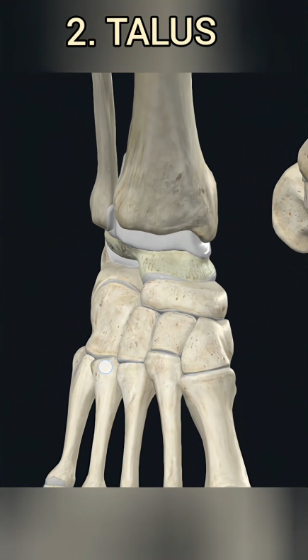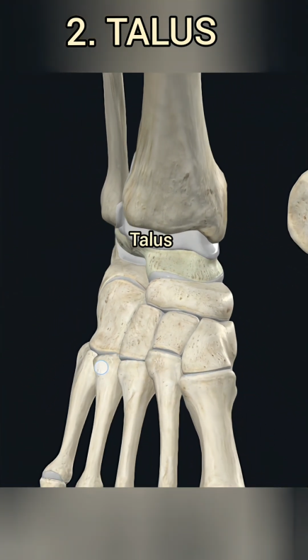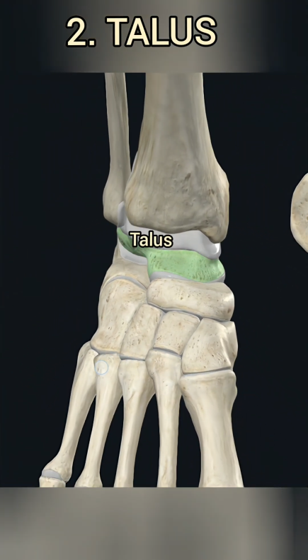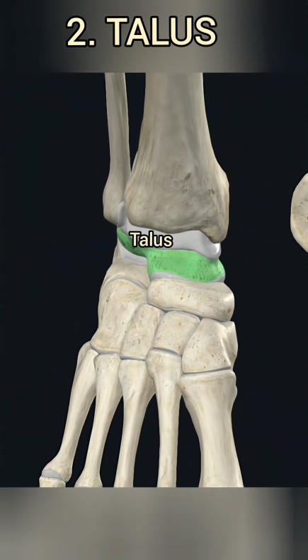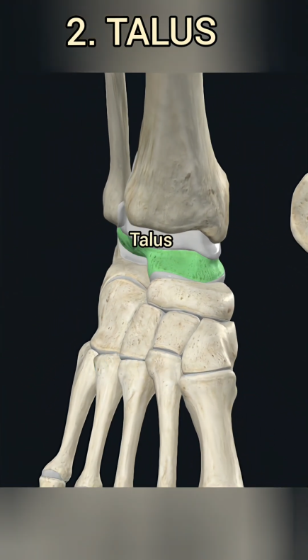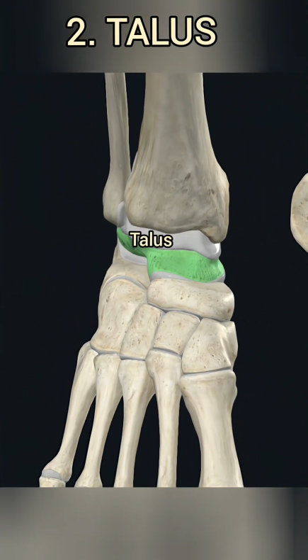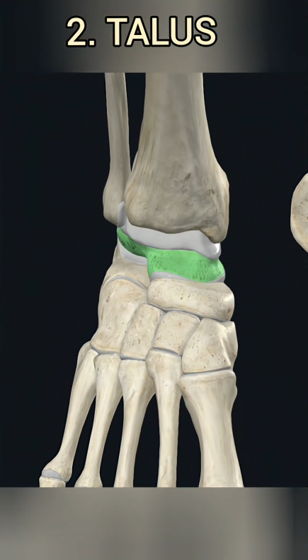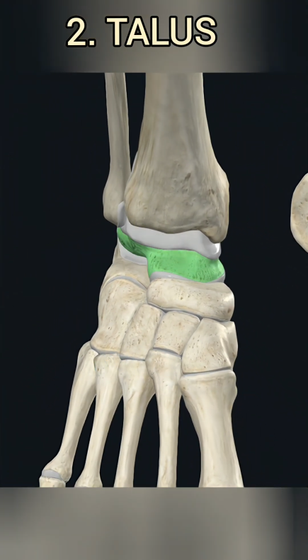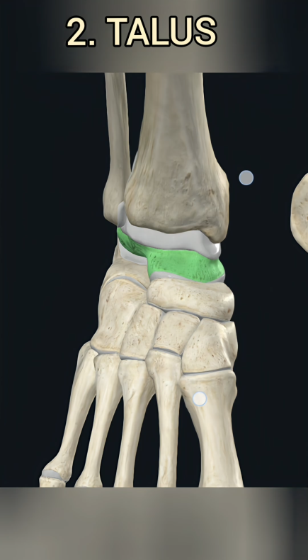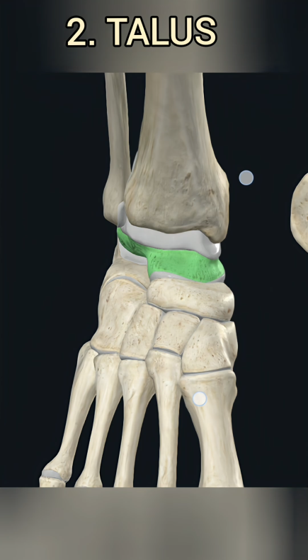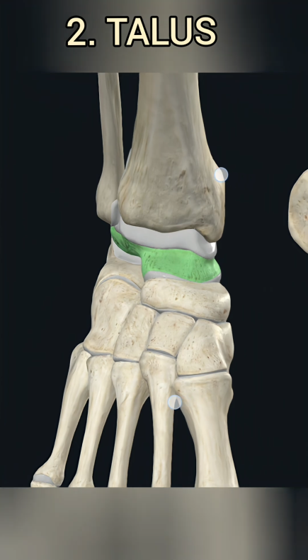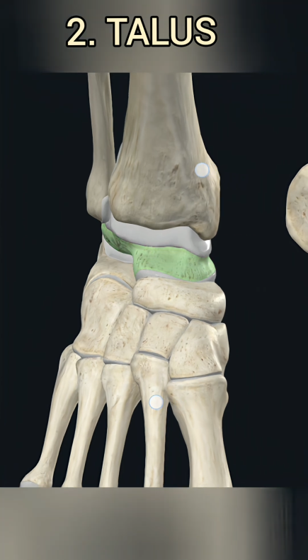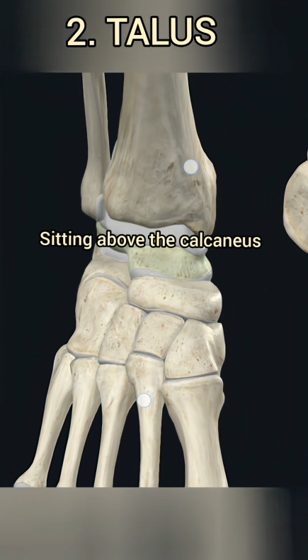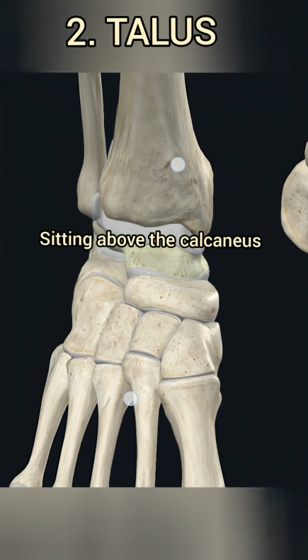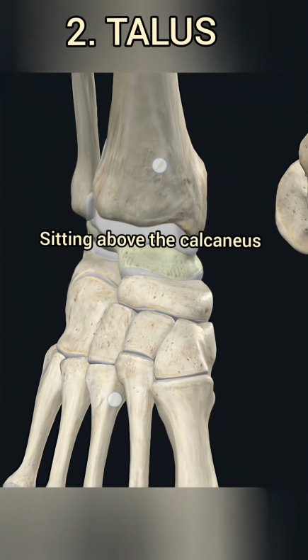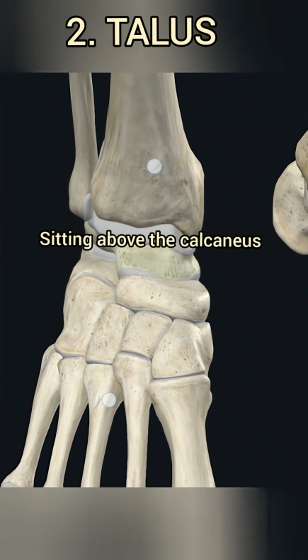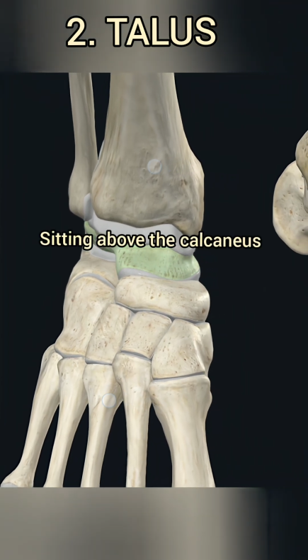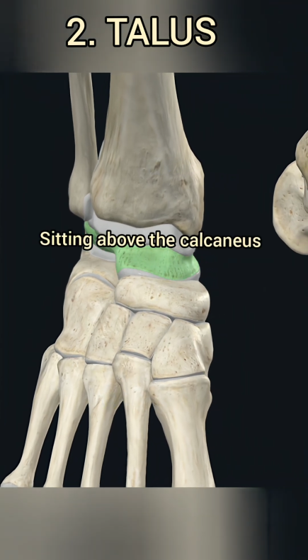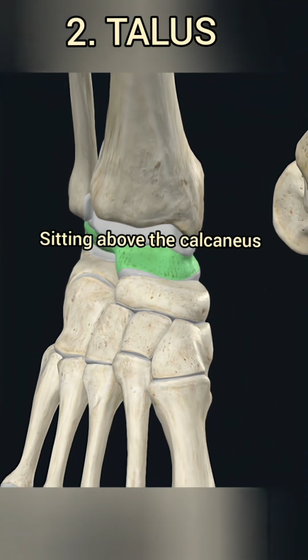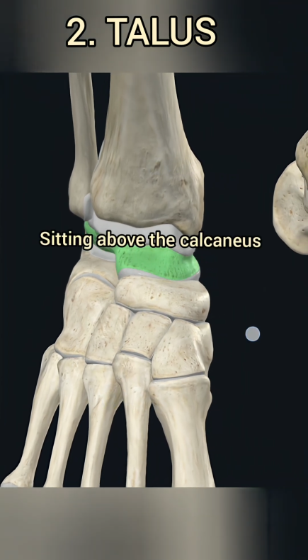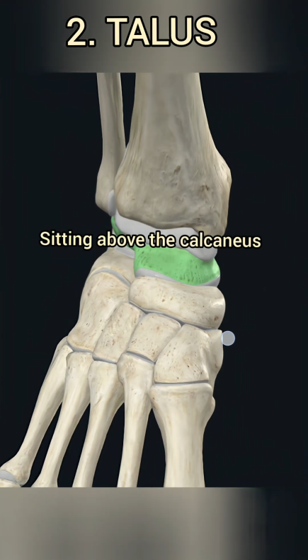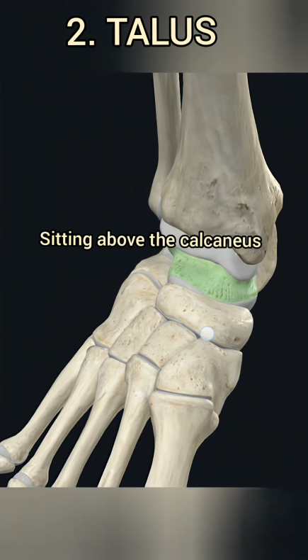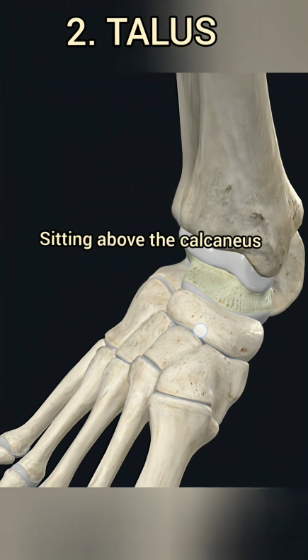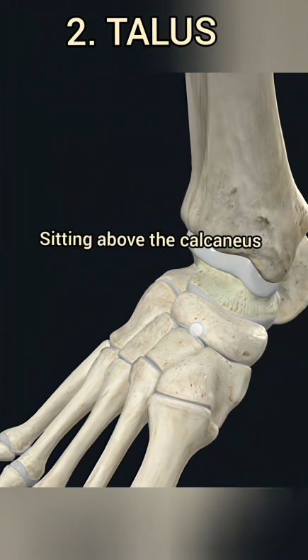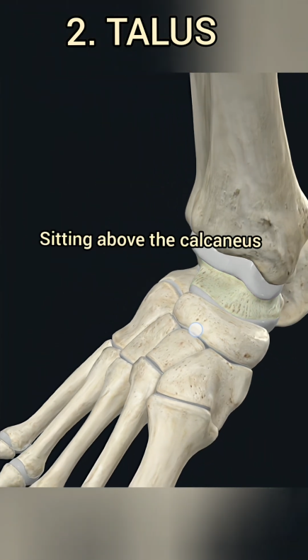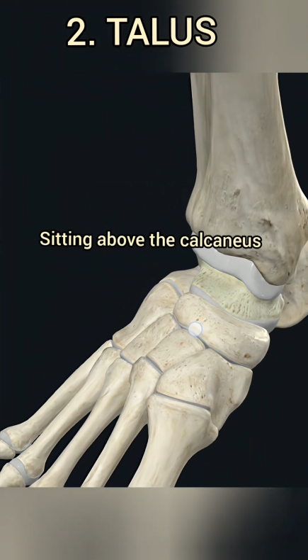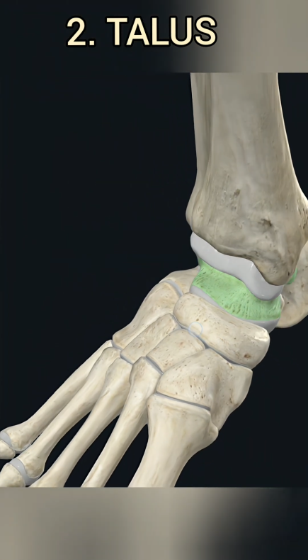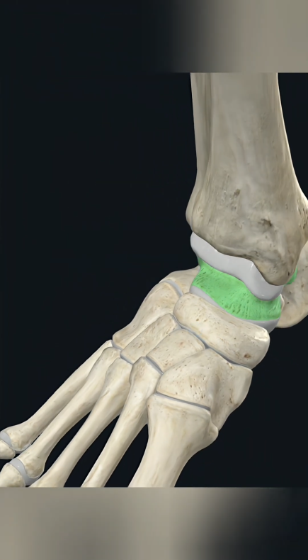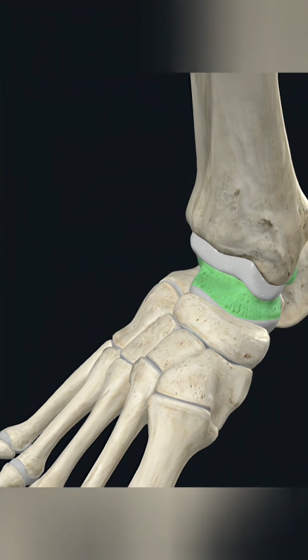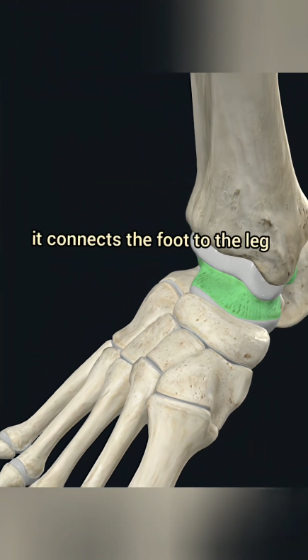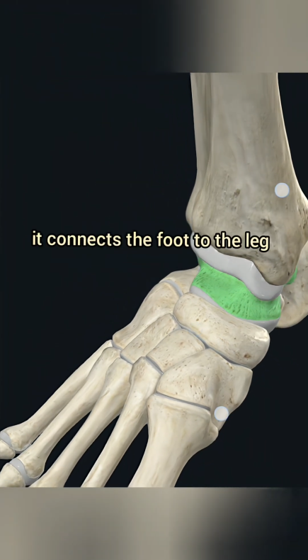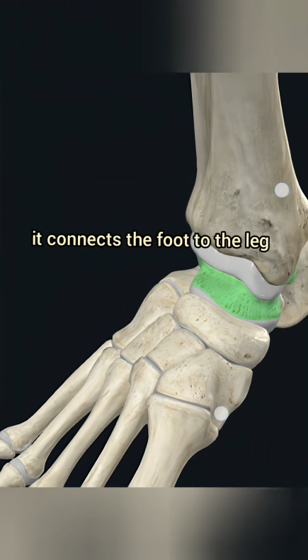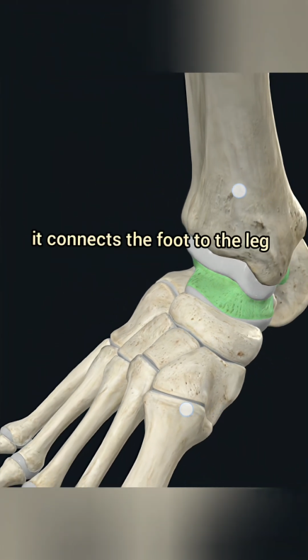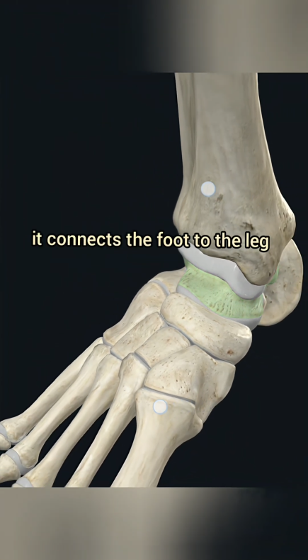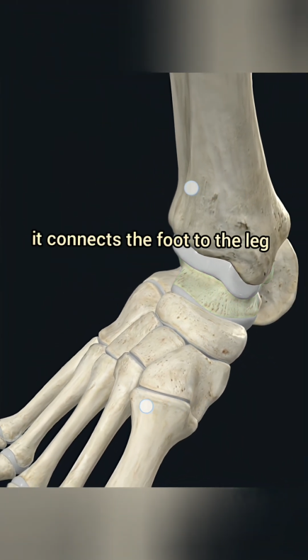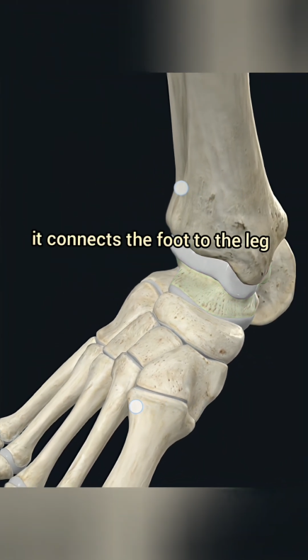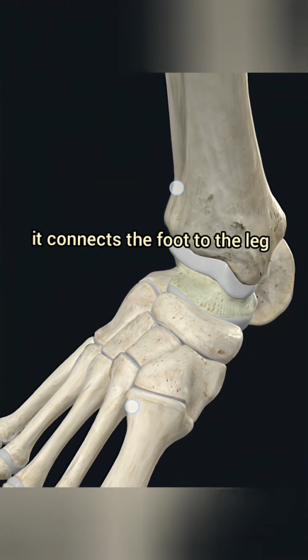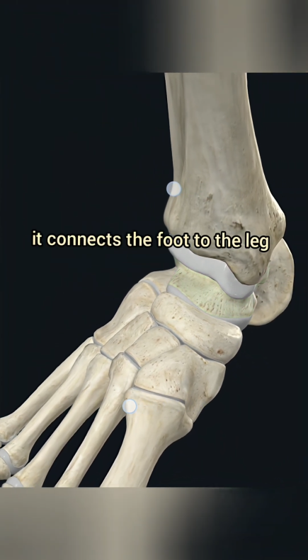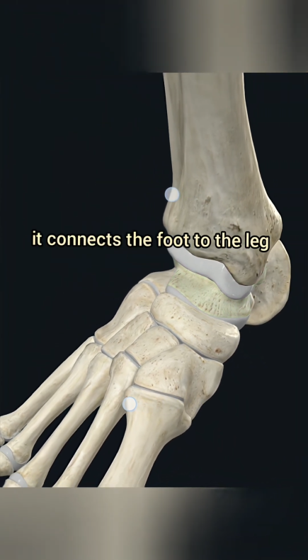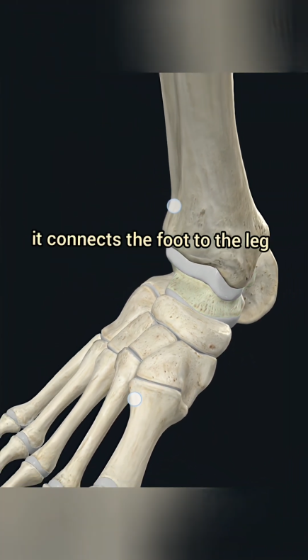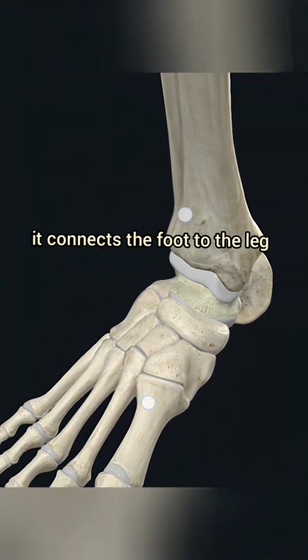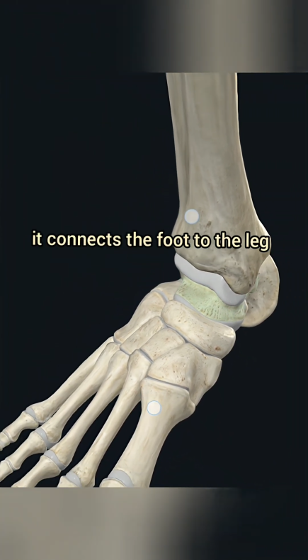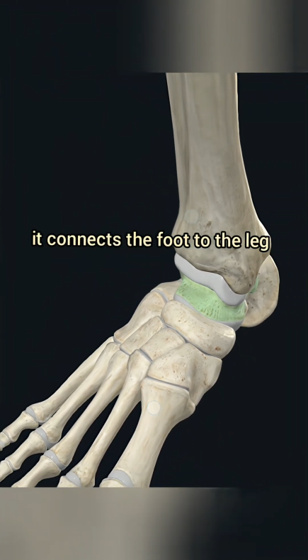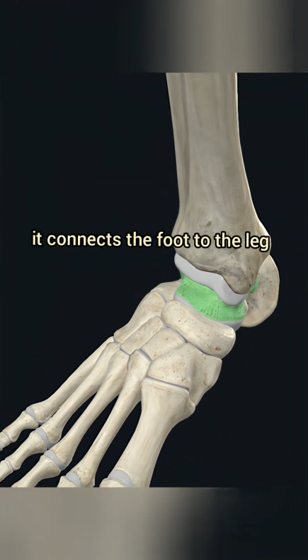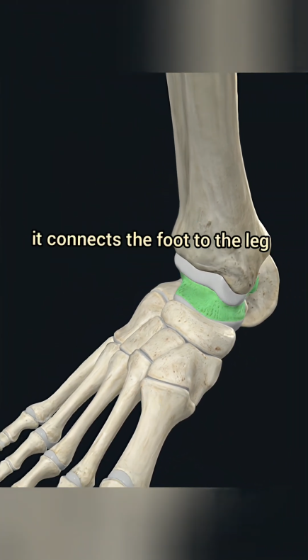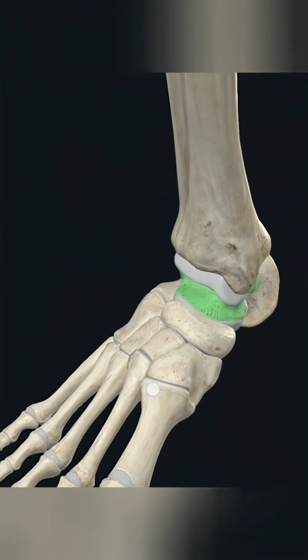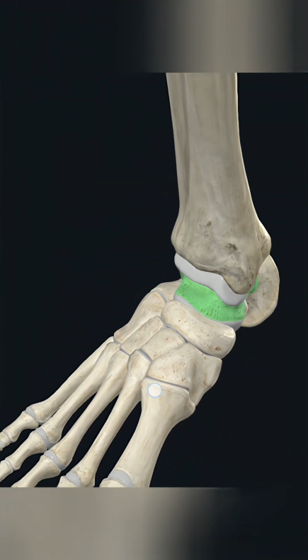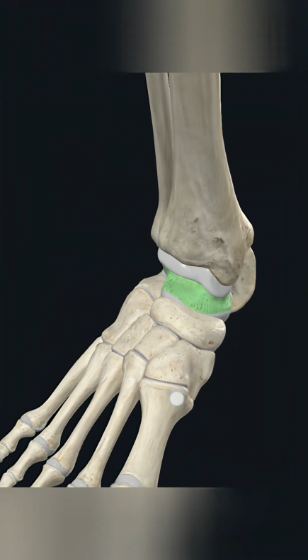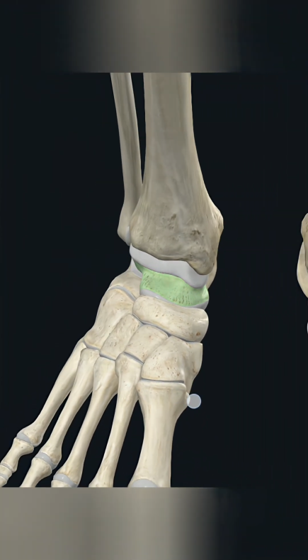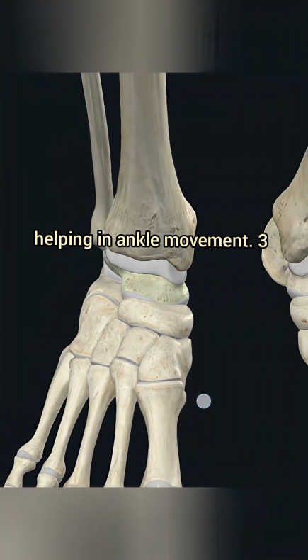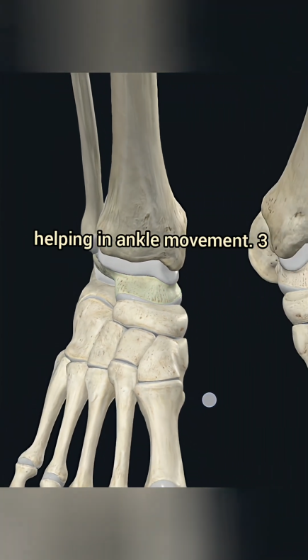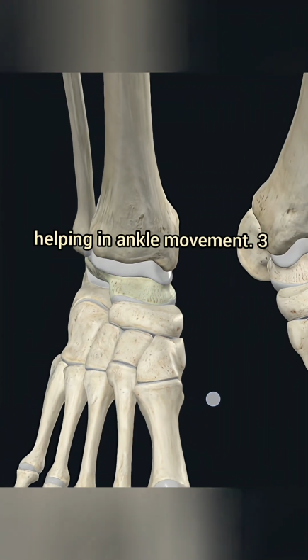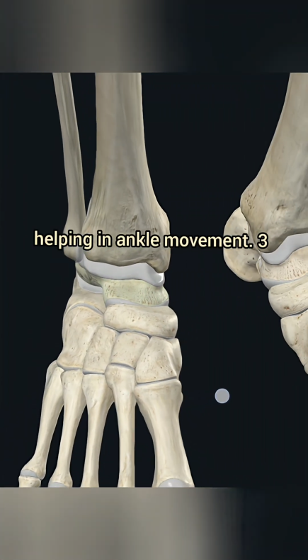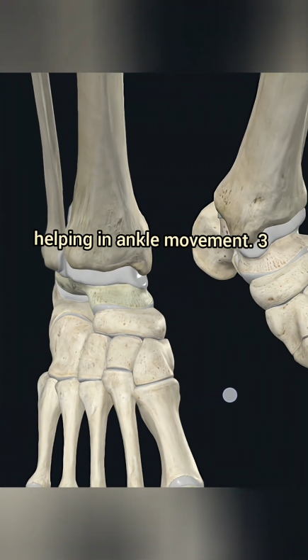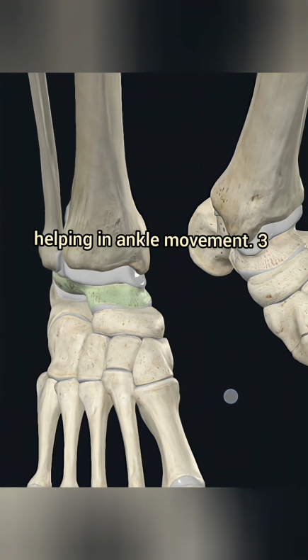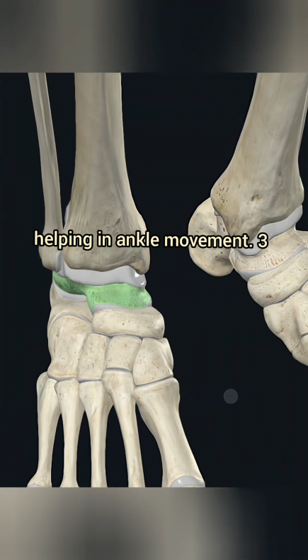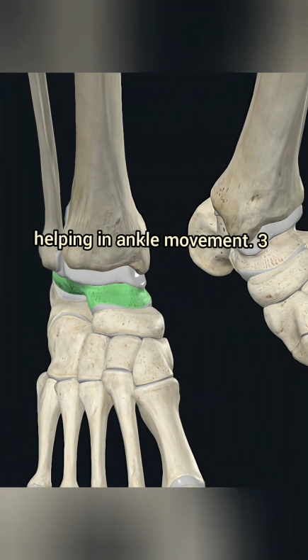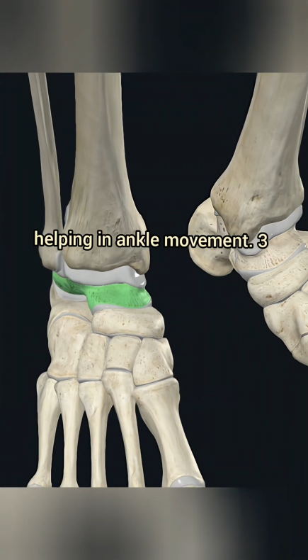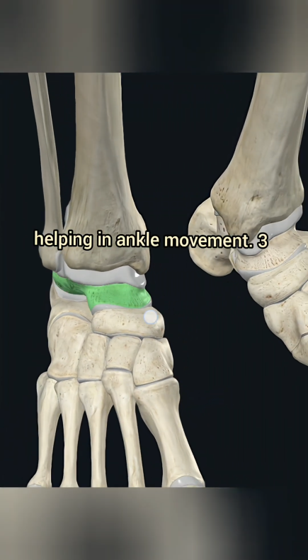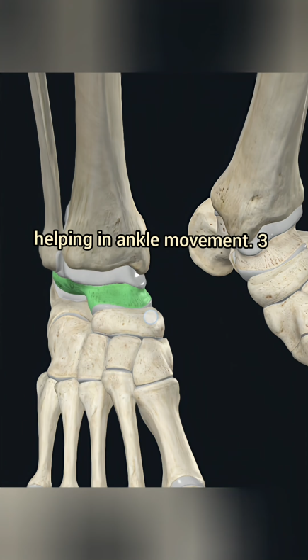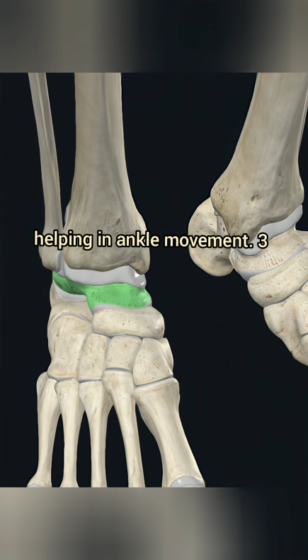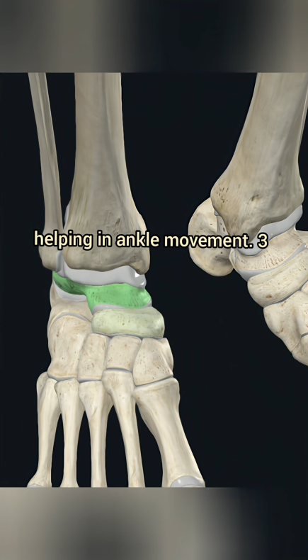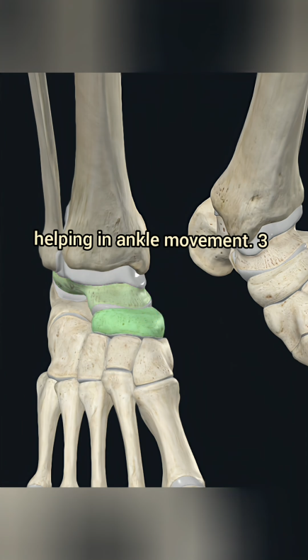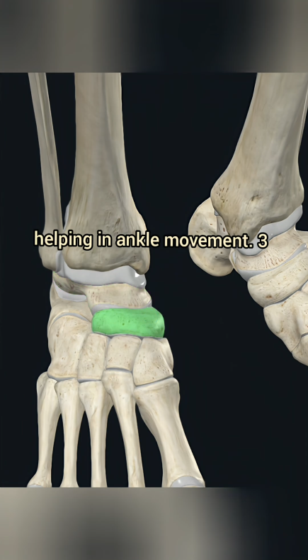2. Talus. Sitting above the calcaneus, it connects the foot to the leg, helping in ankle movement.